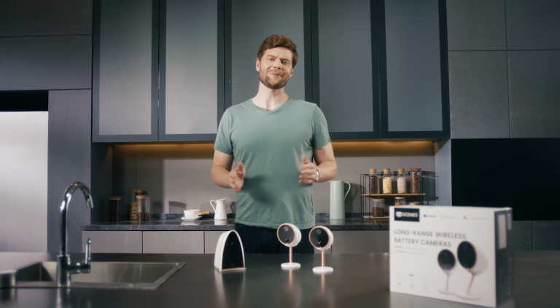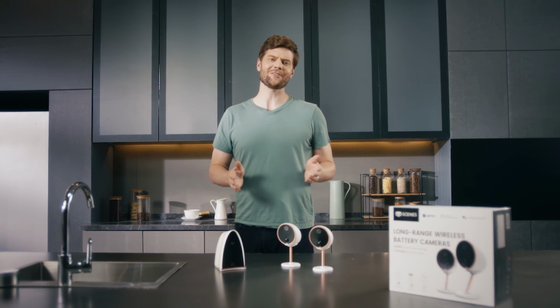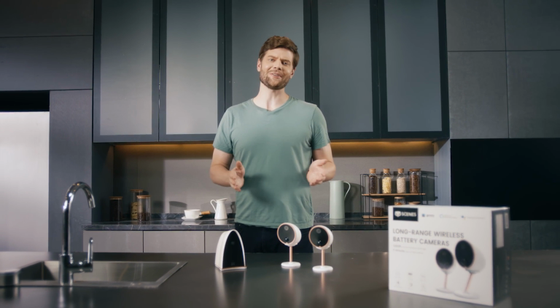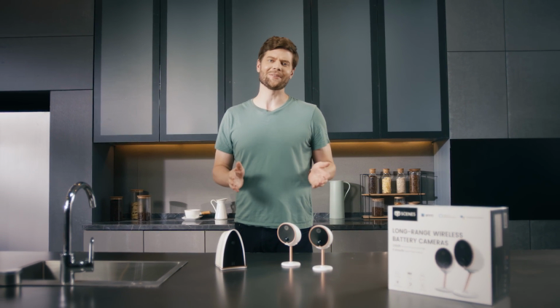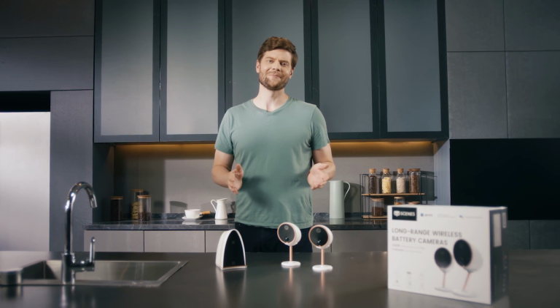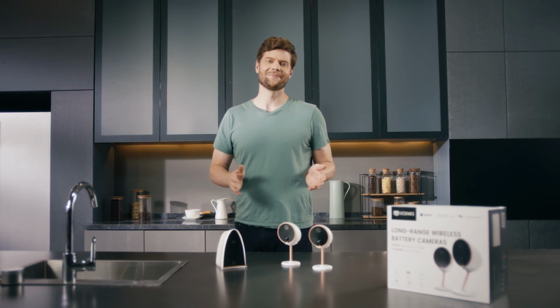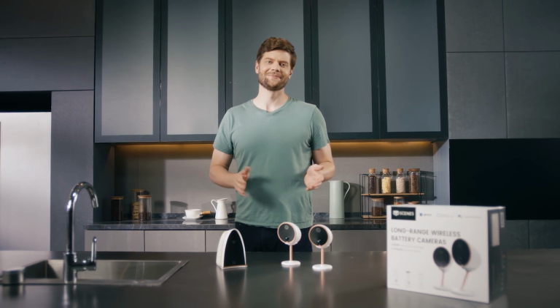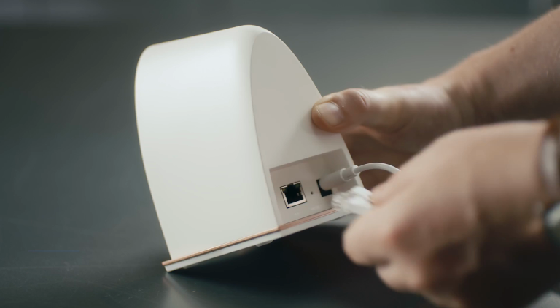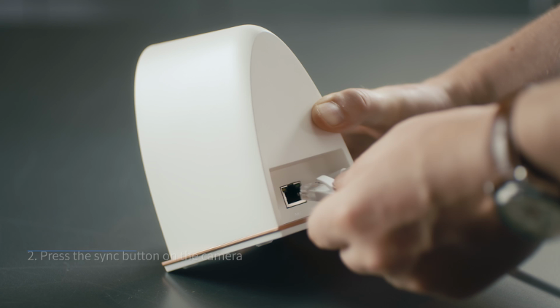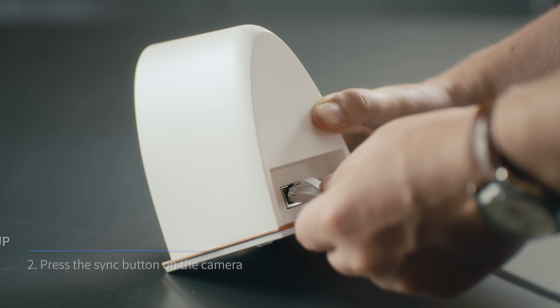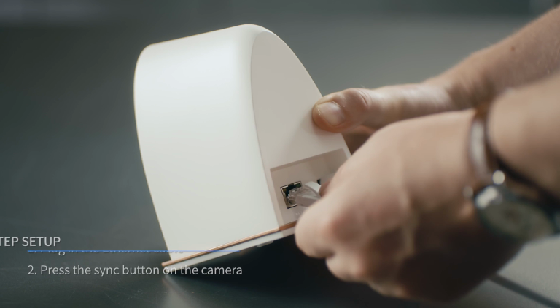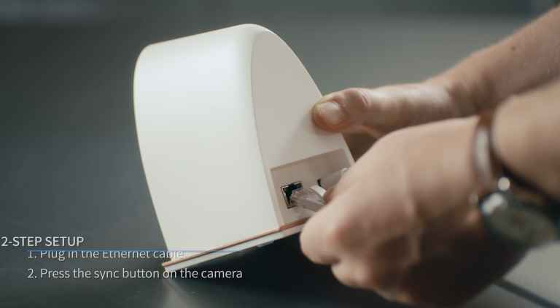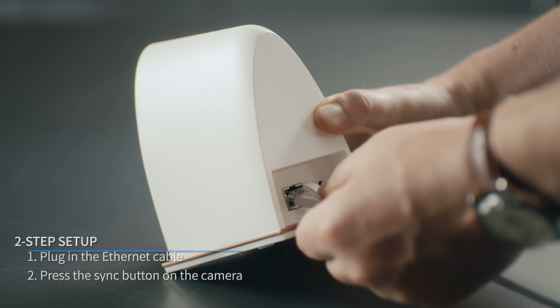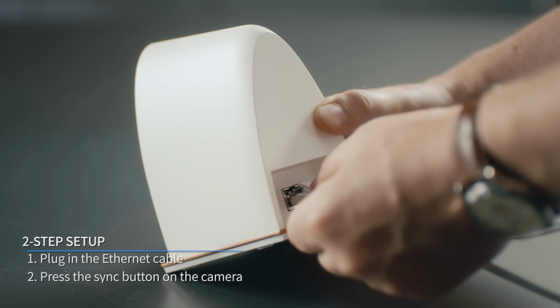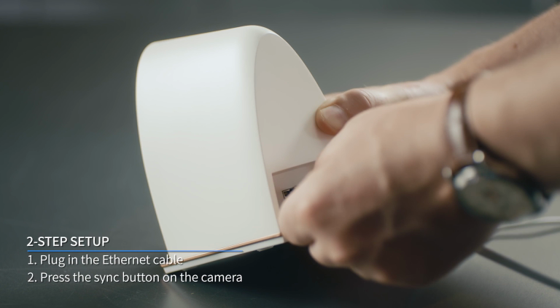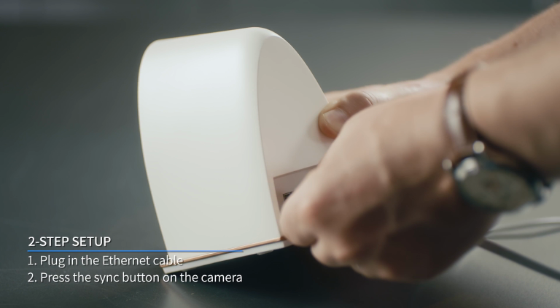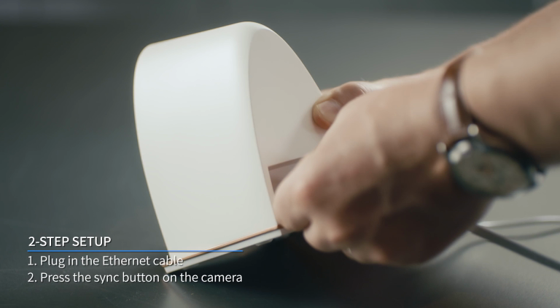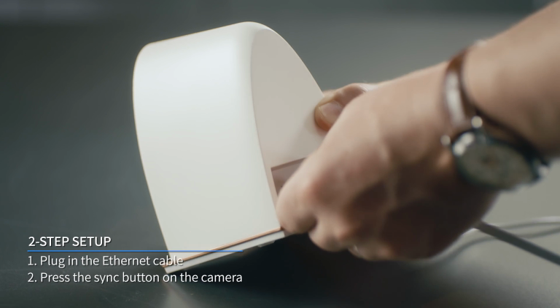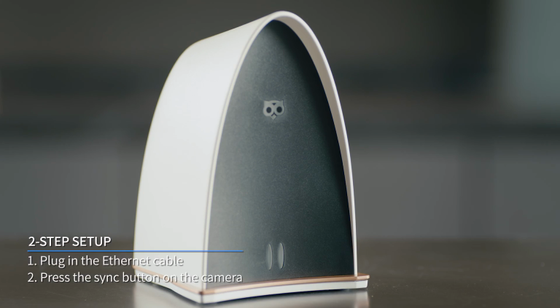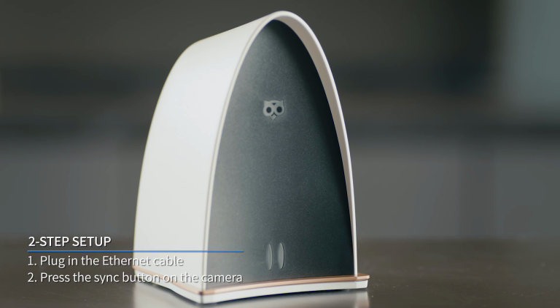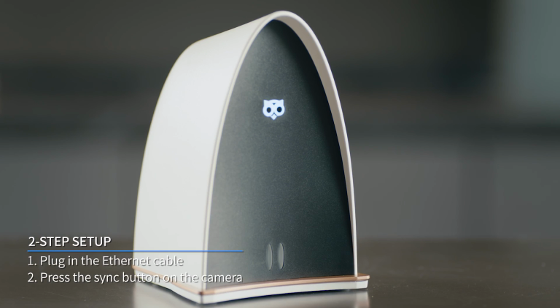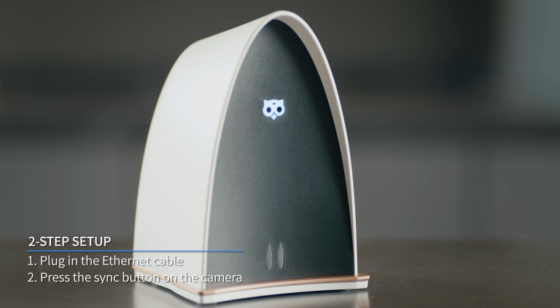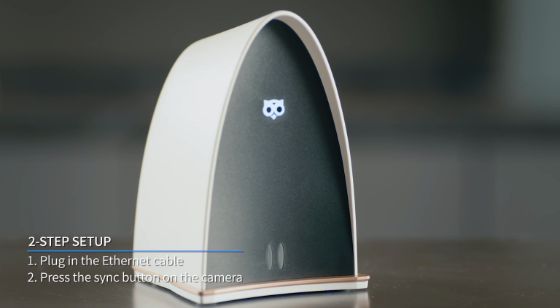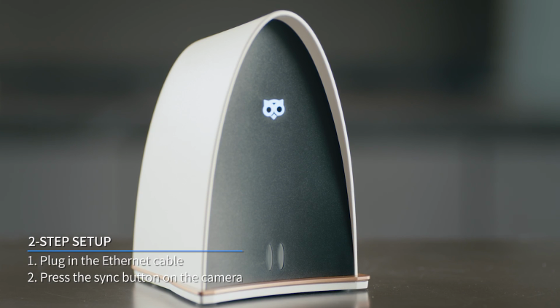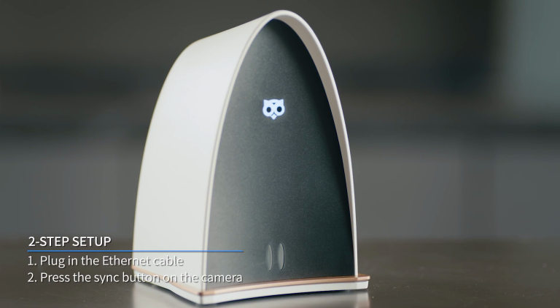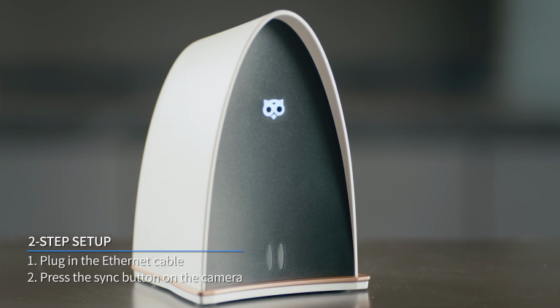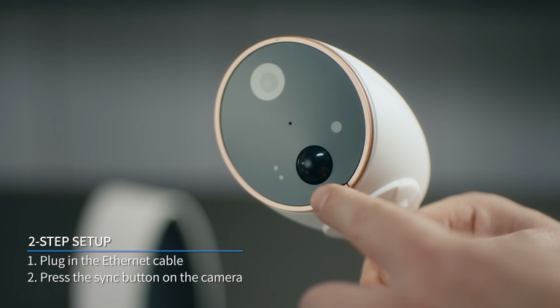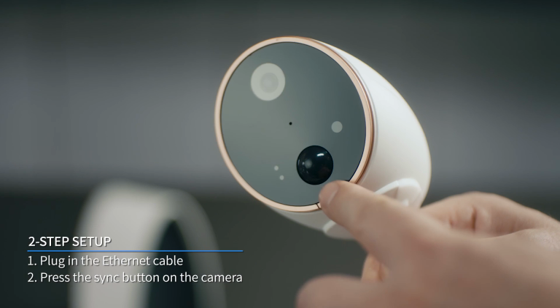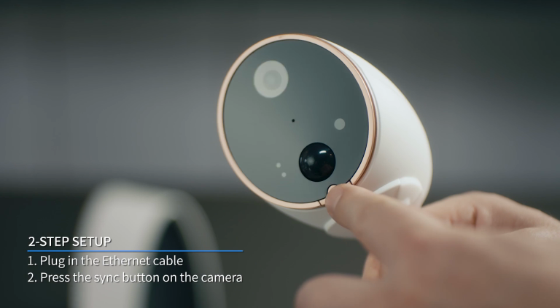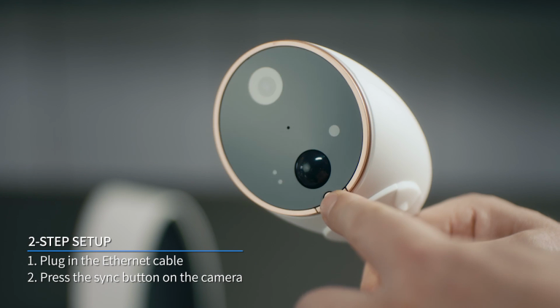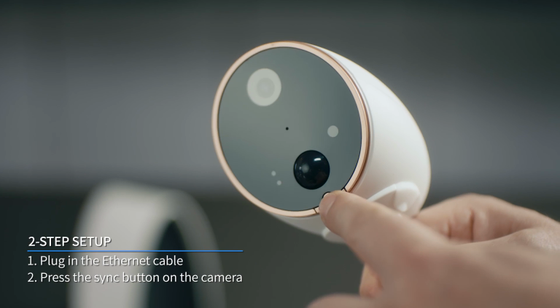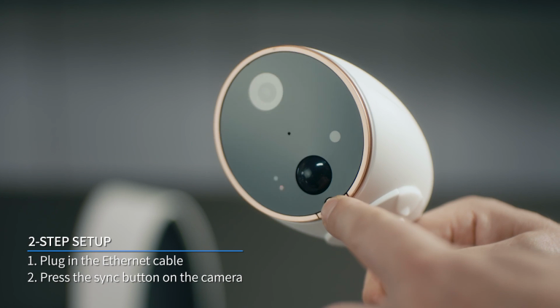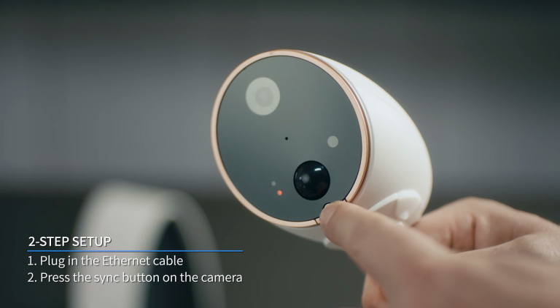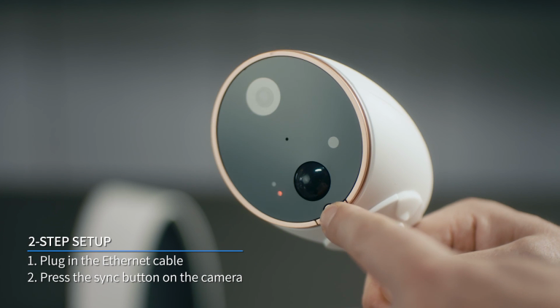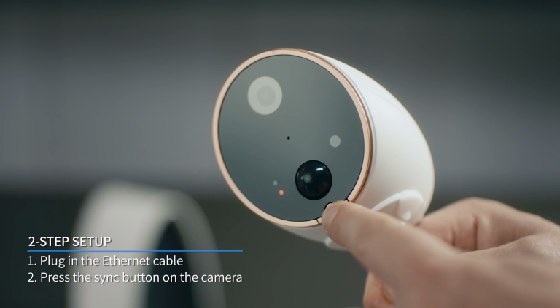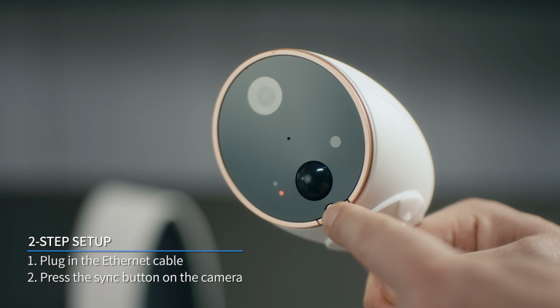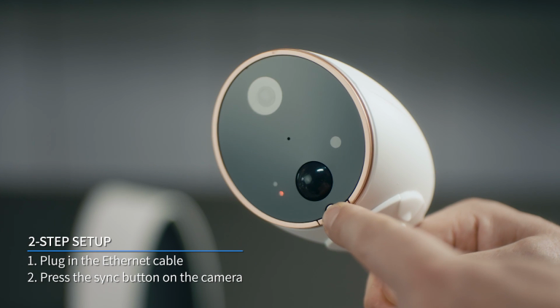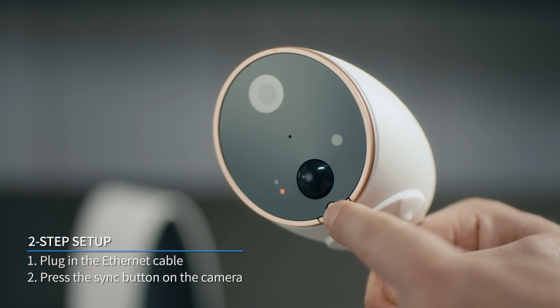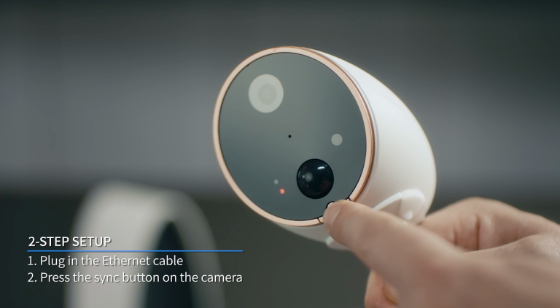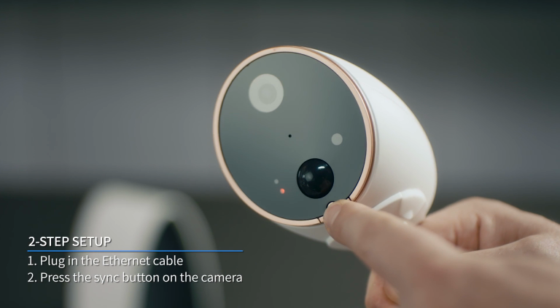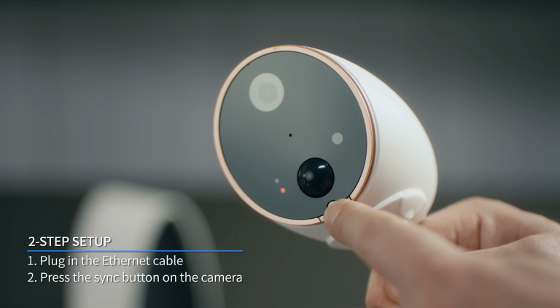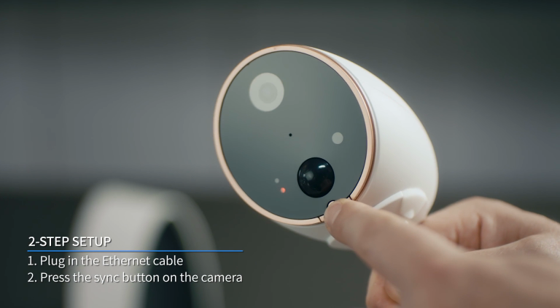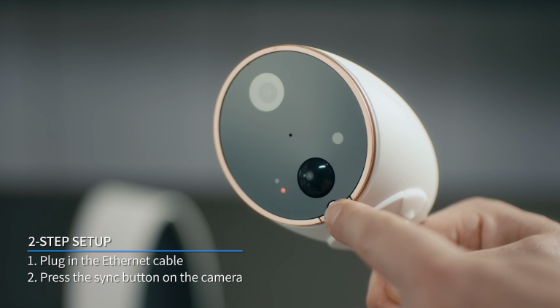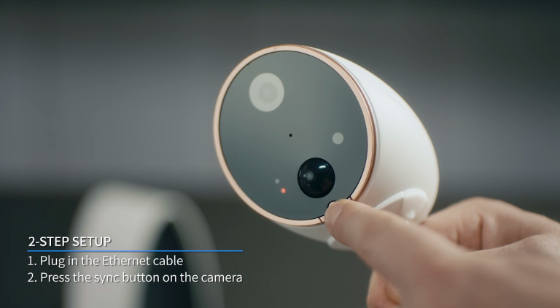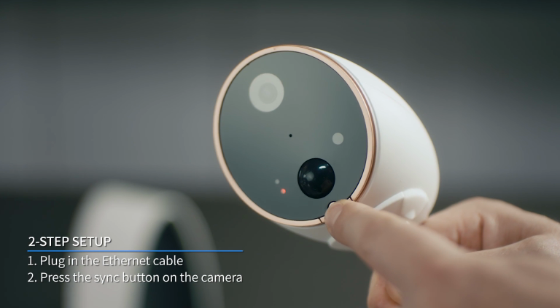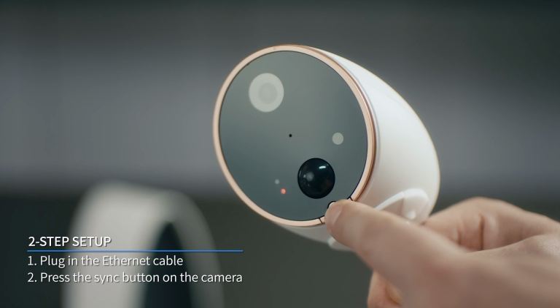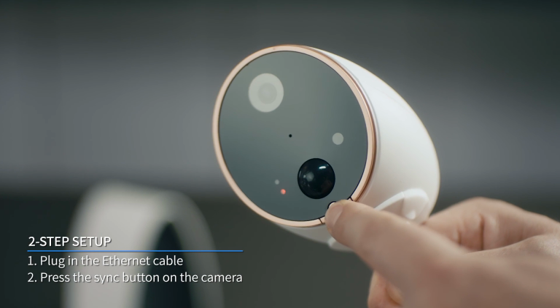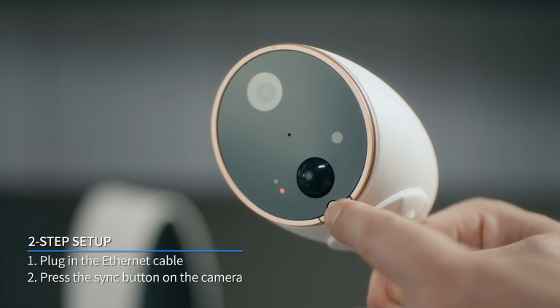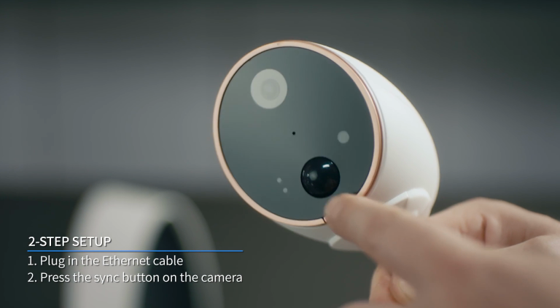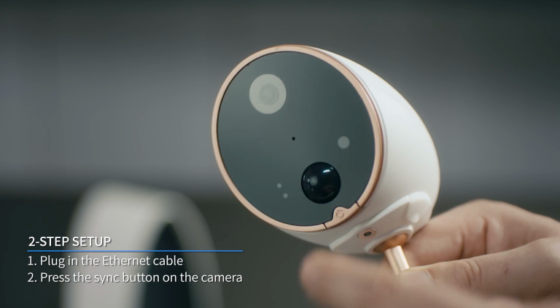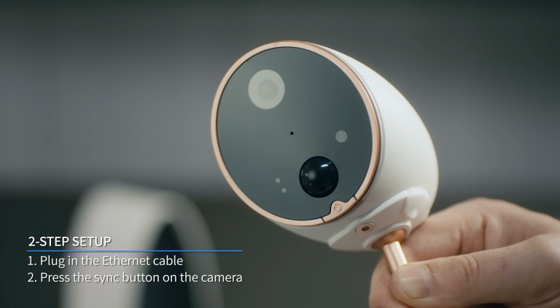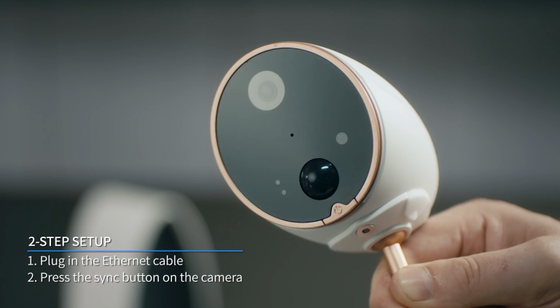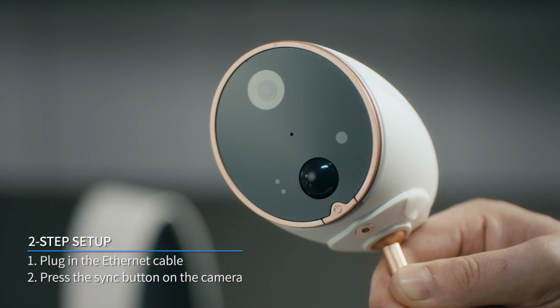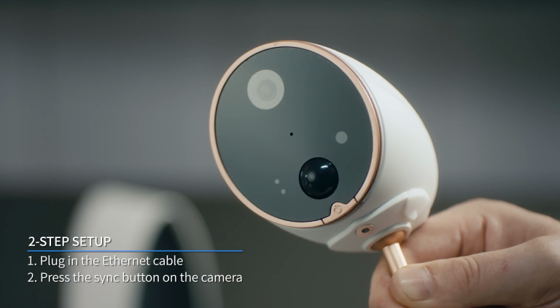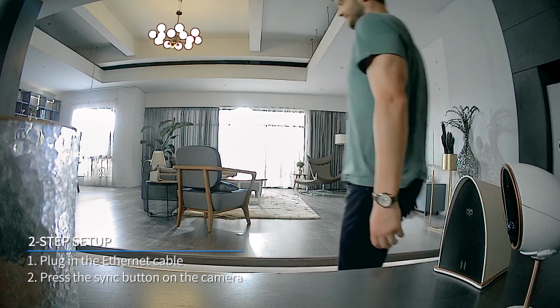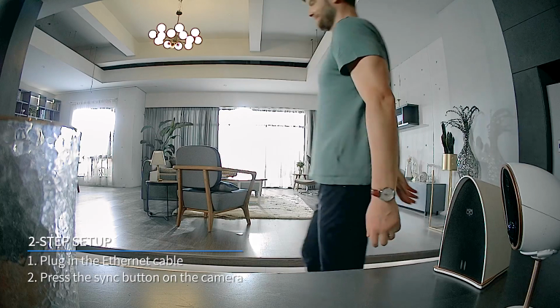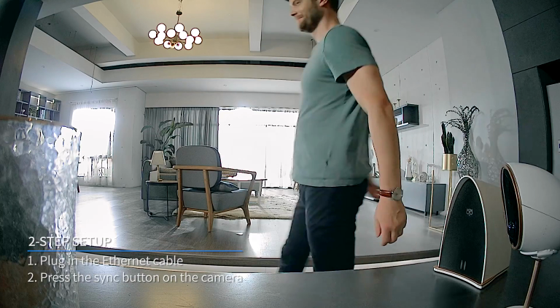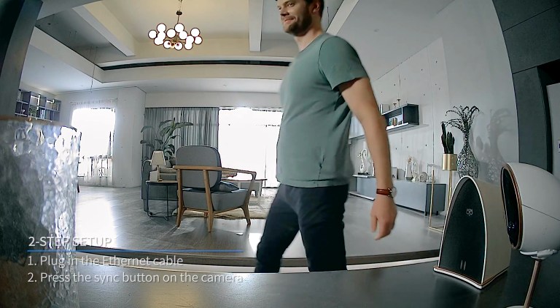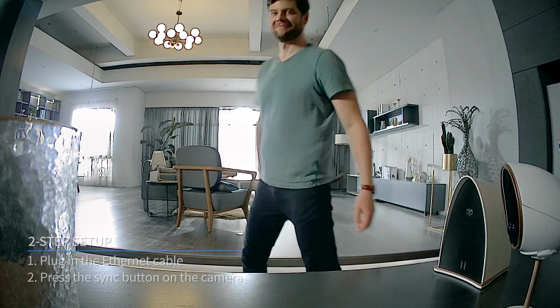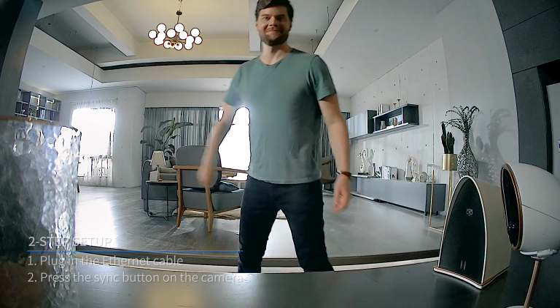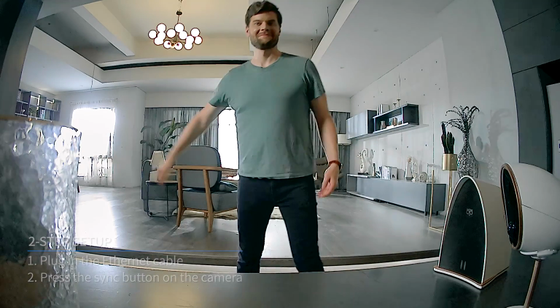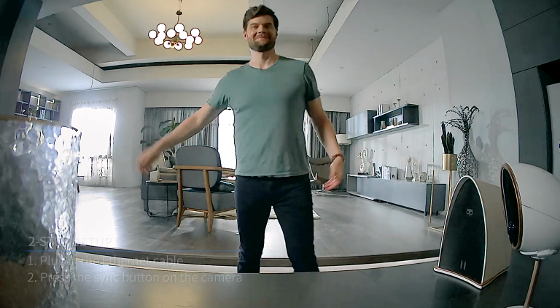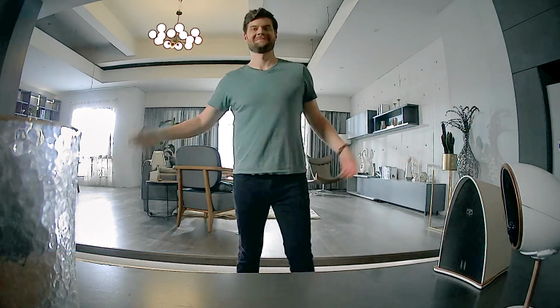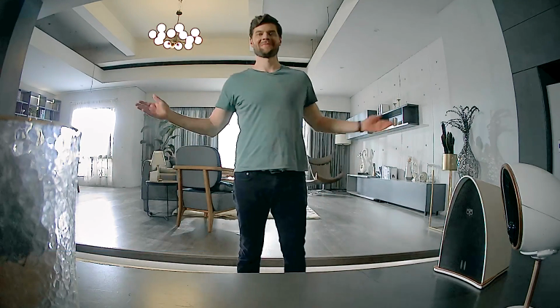Let me show you. You only need to plug in the gateway, press the button on the camera — "Welcome to use Scenstack camera" — and the setup is done.